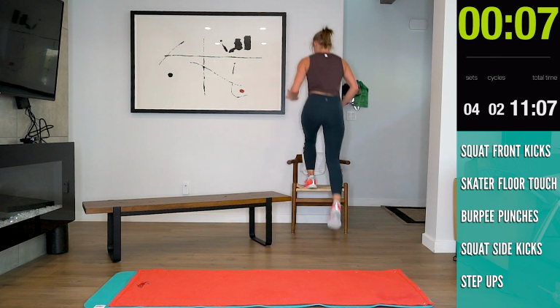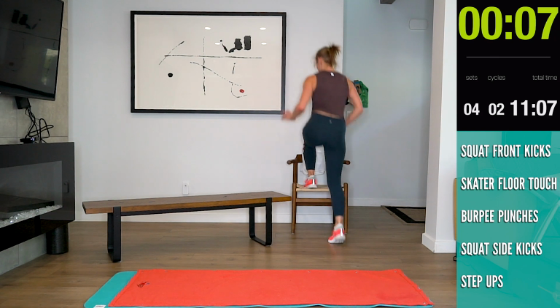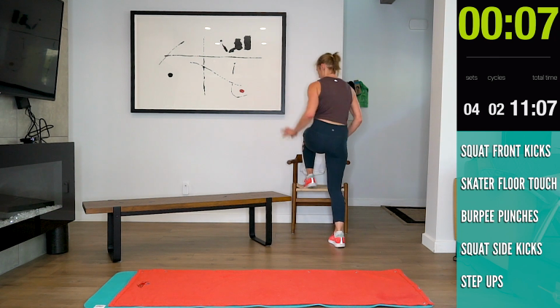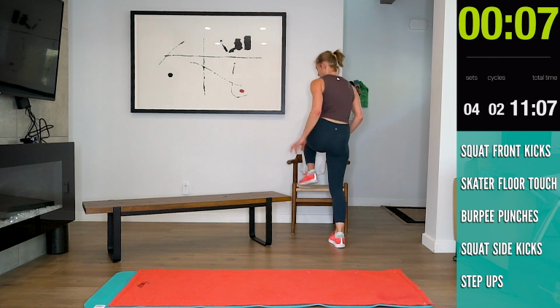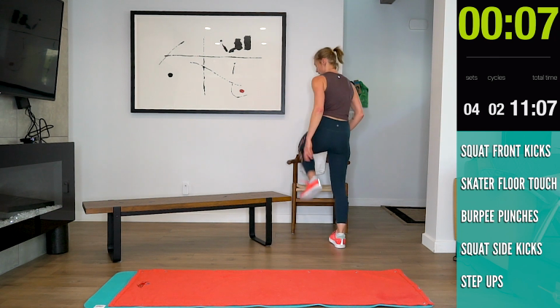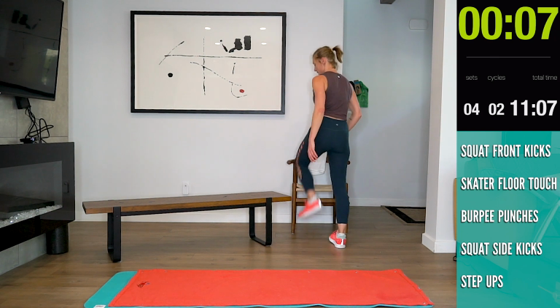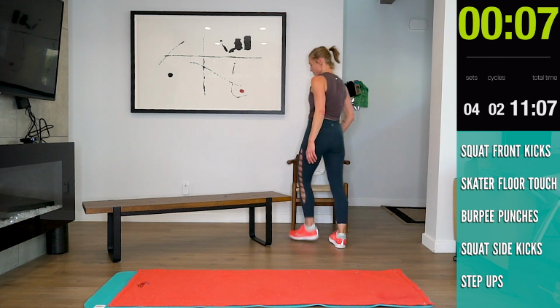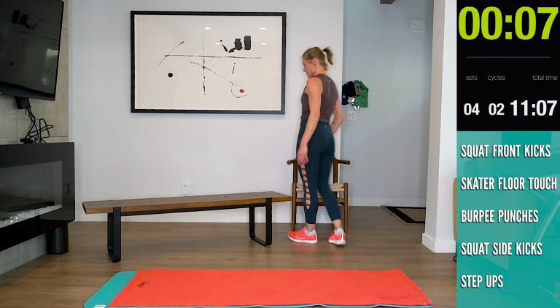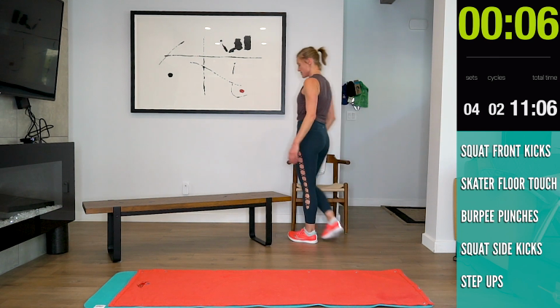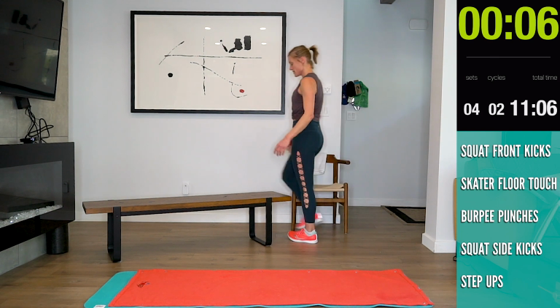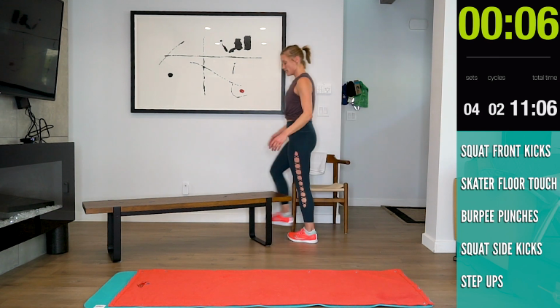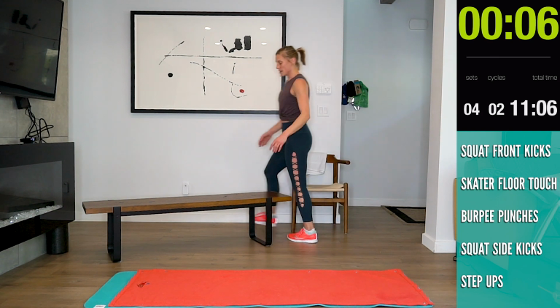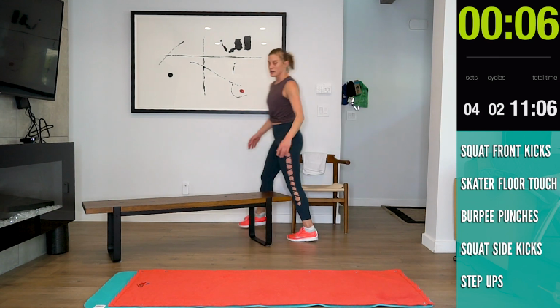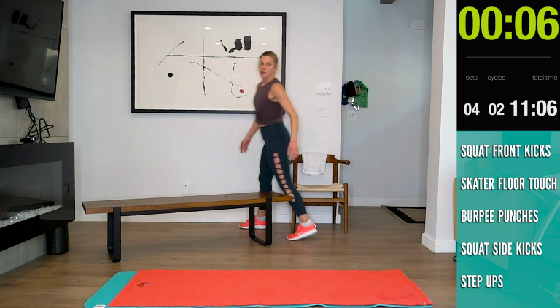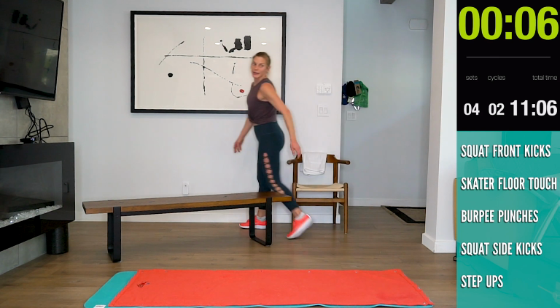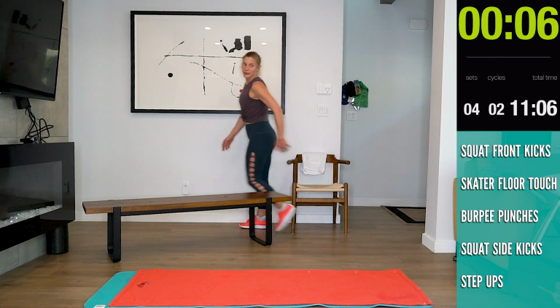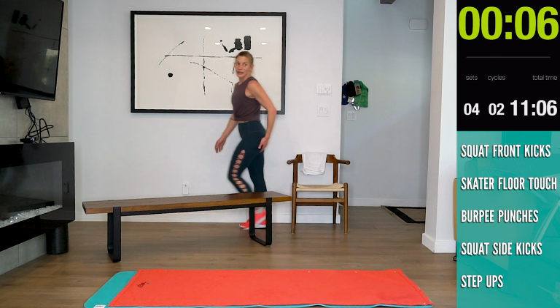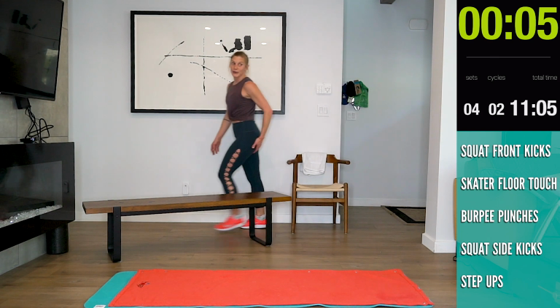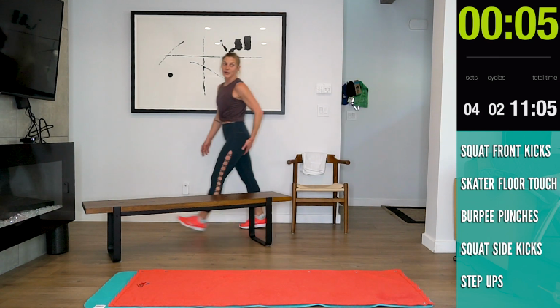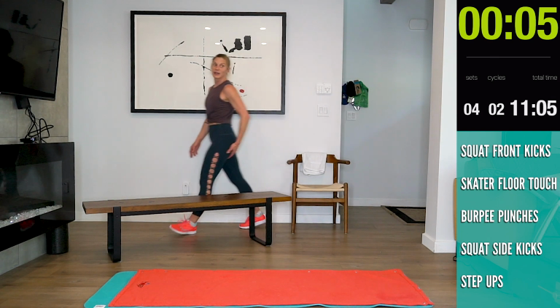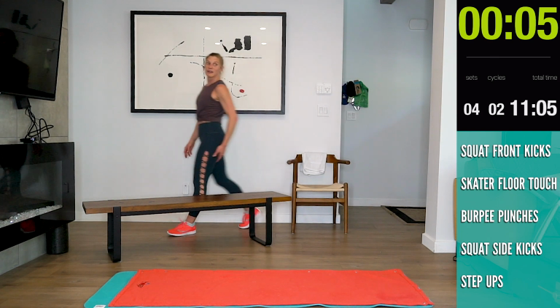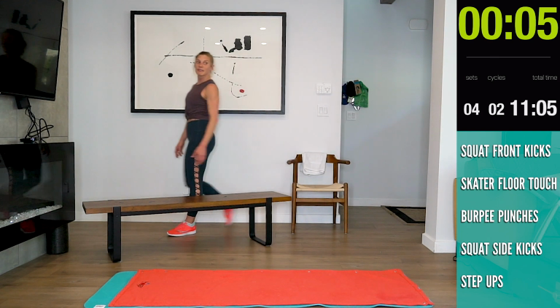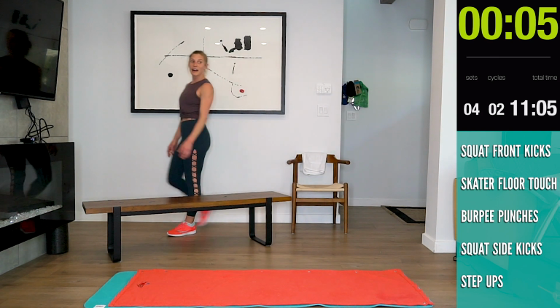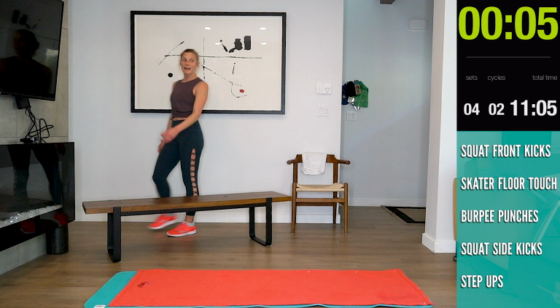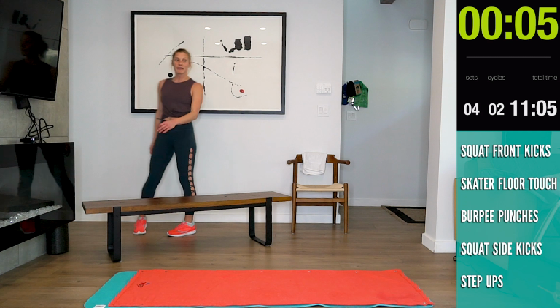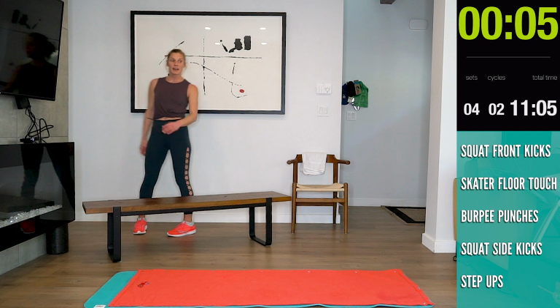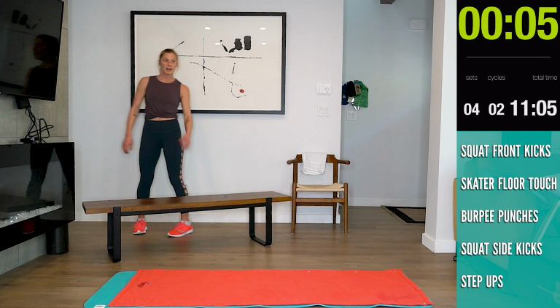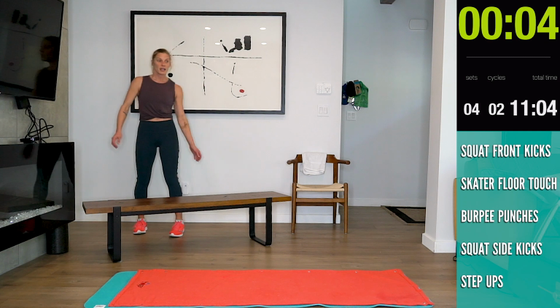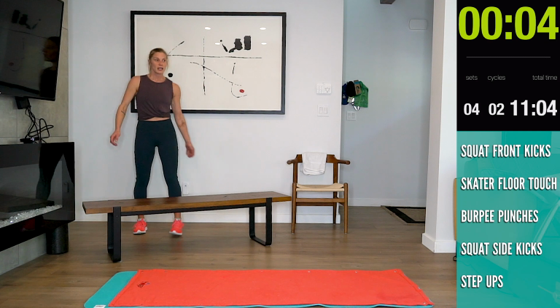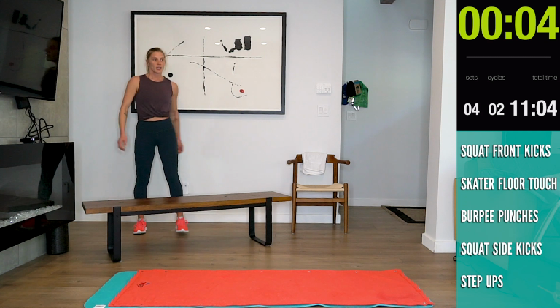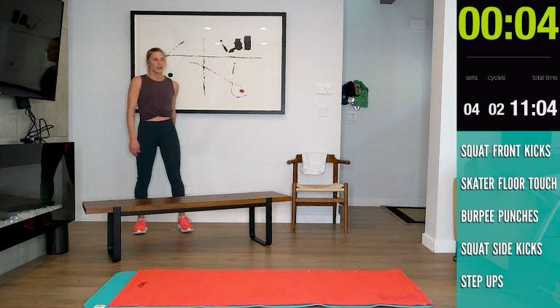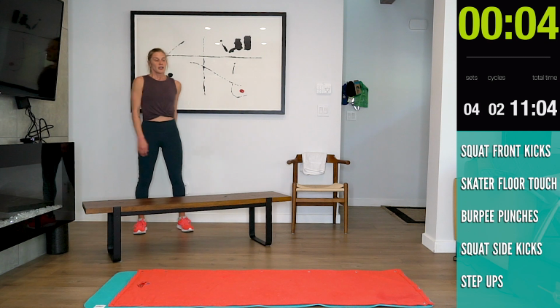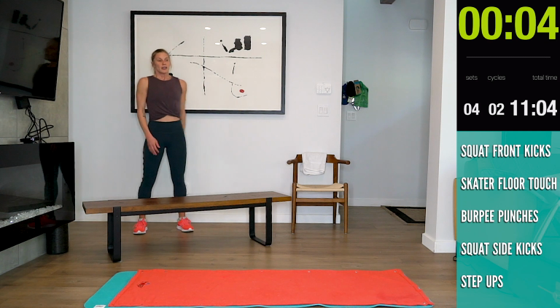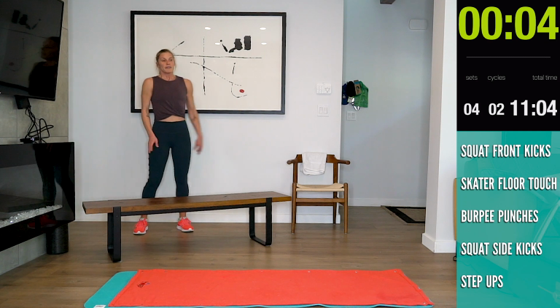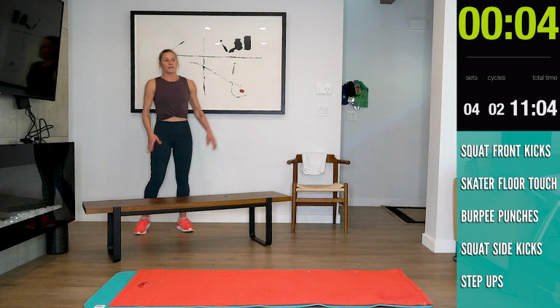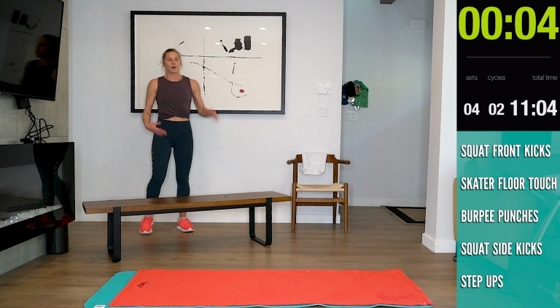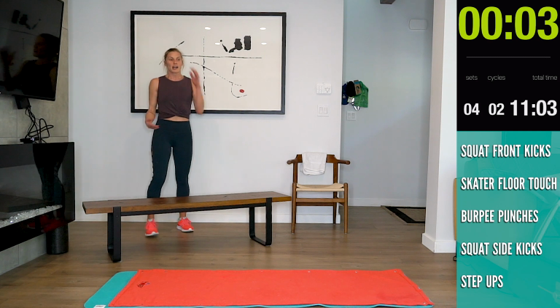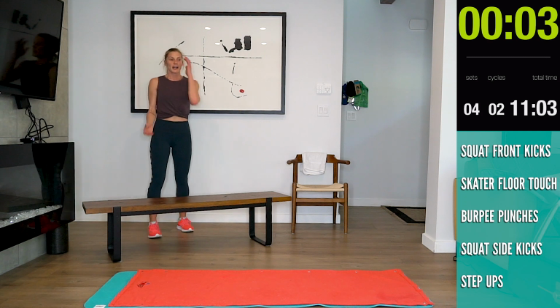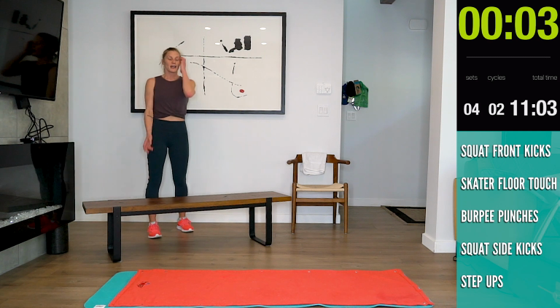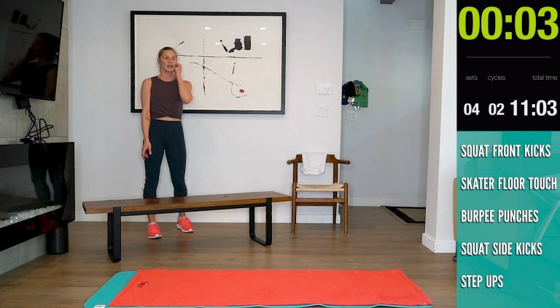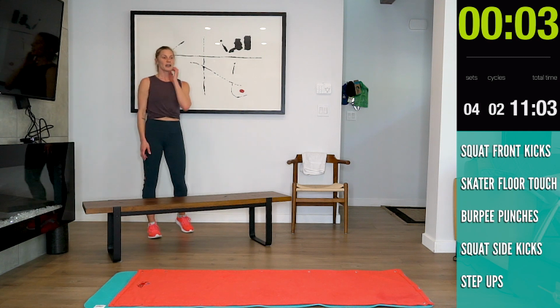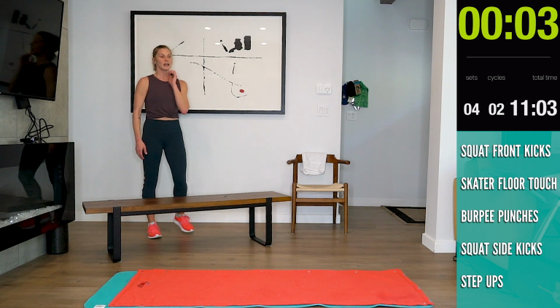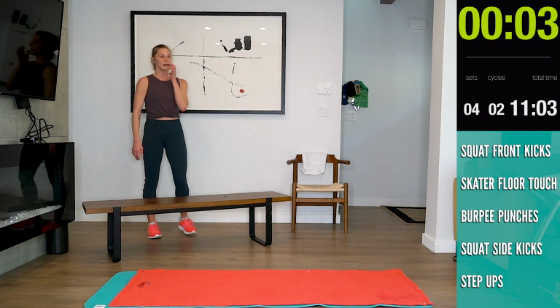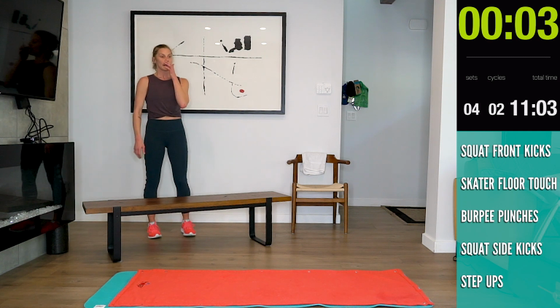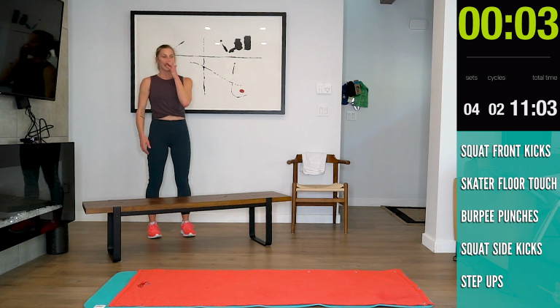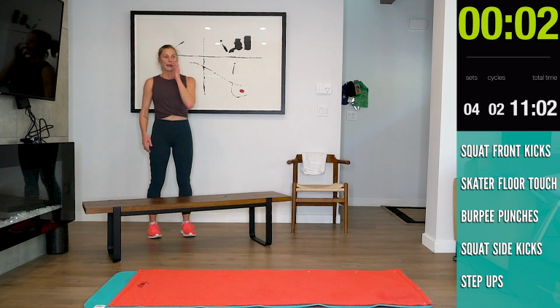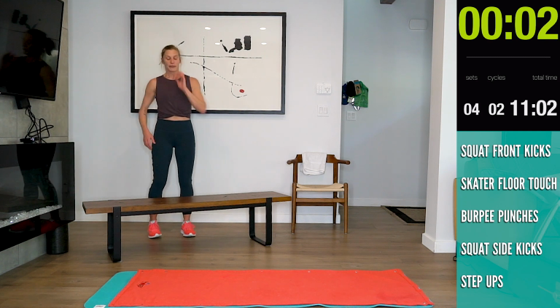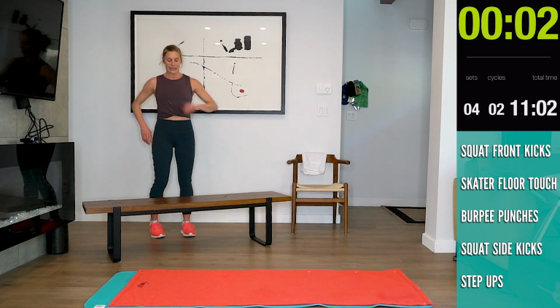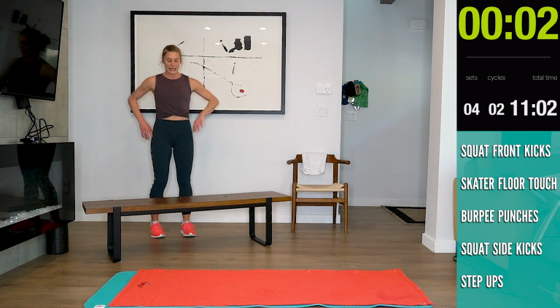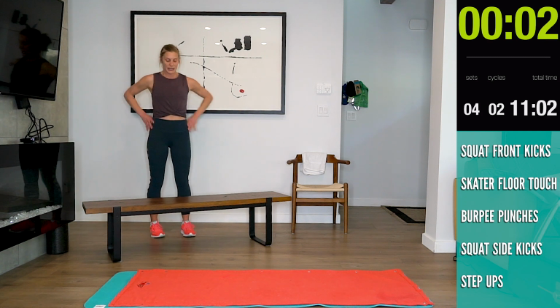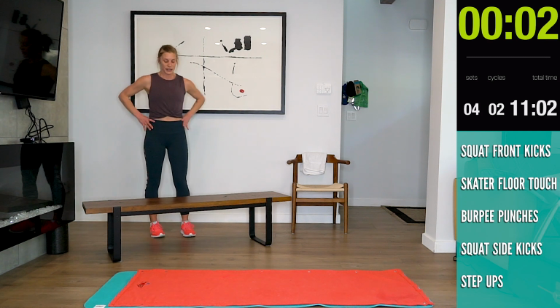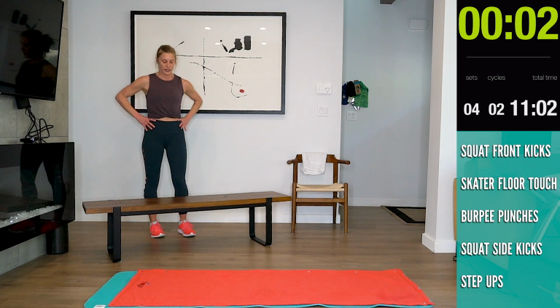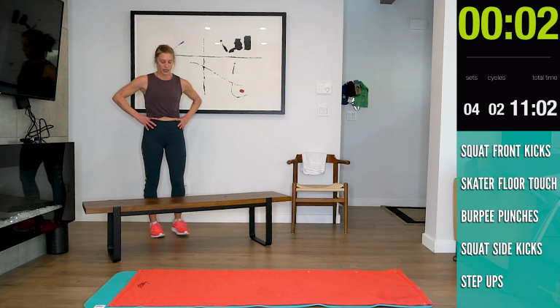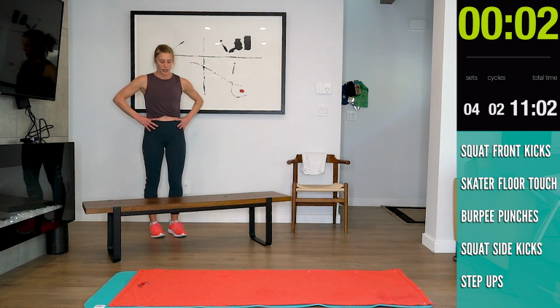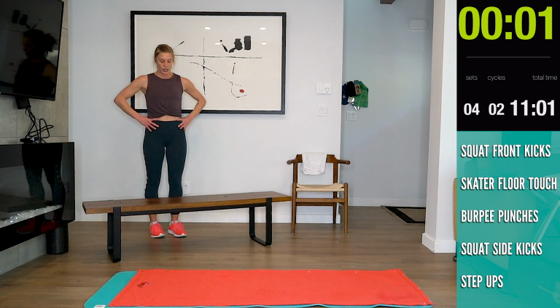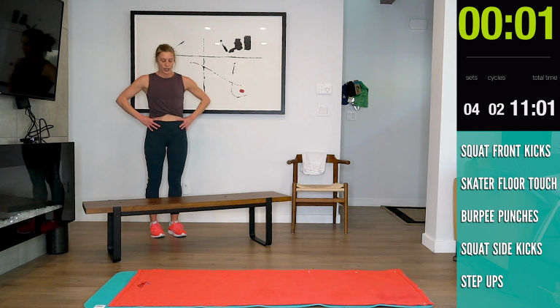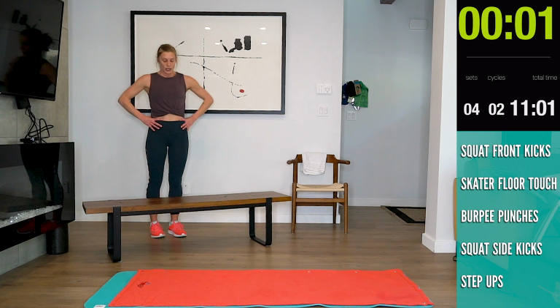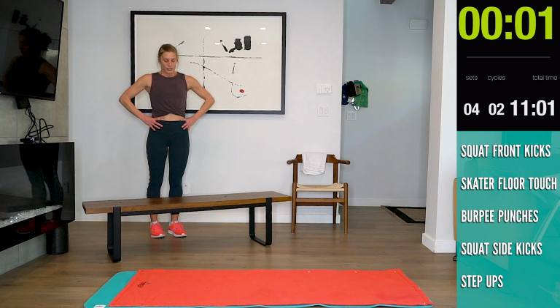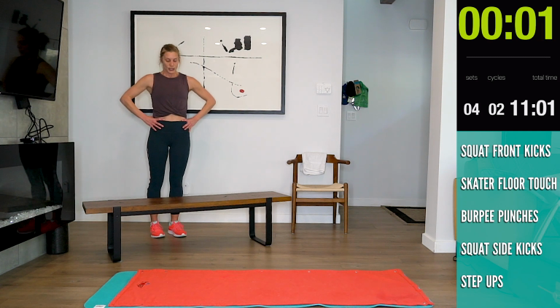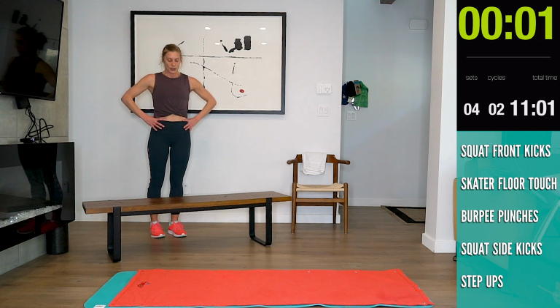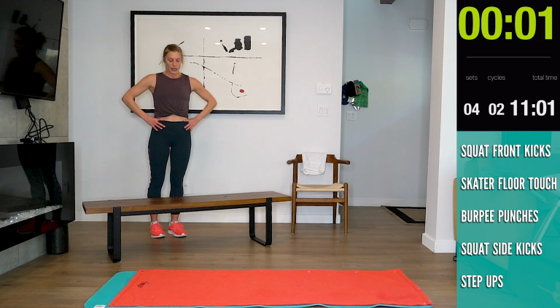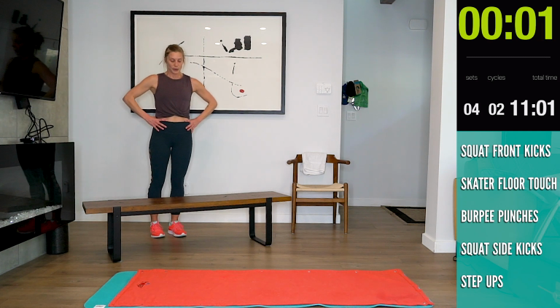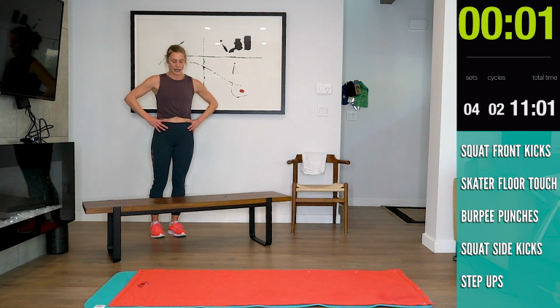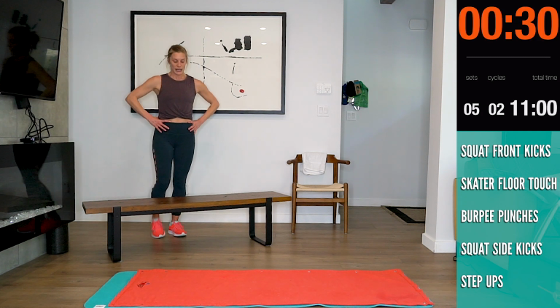15 seconds. Remember, if you're doing them on the chair, guys, same thing. Okay, here we go — five, four, three, two, one.